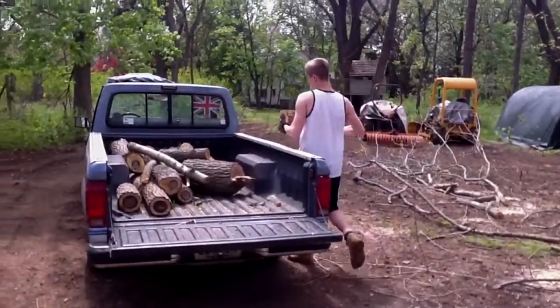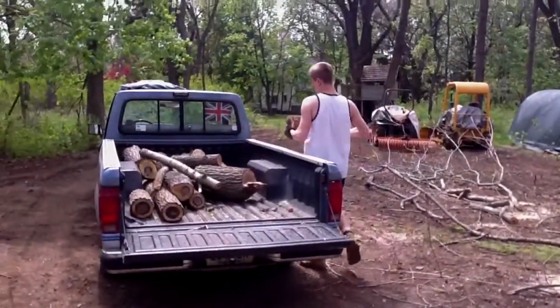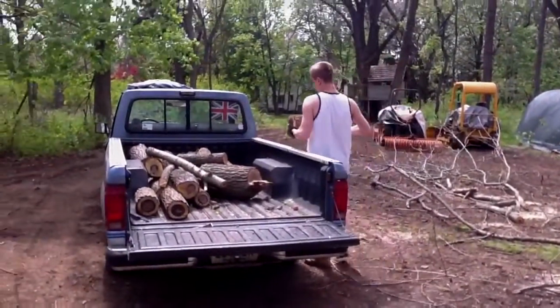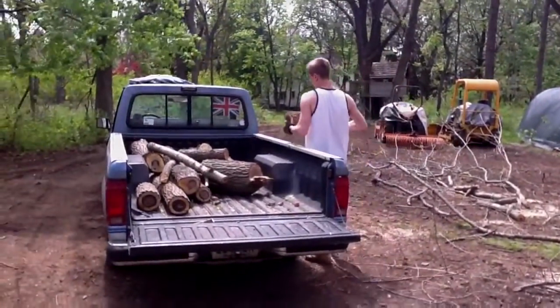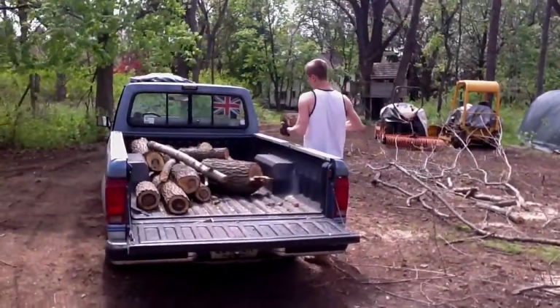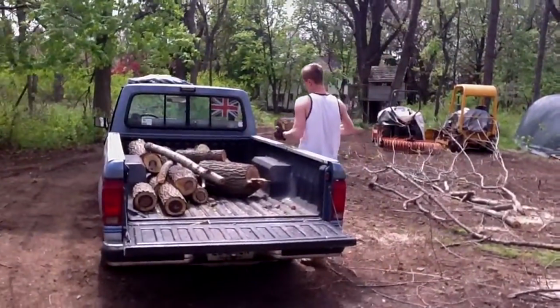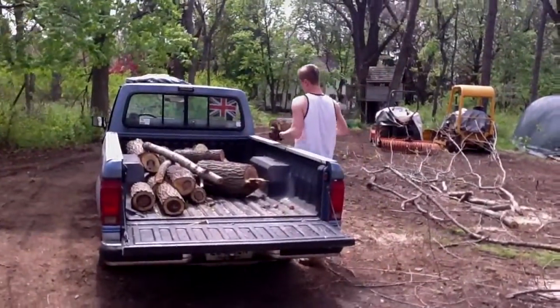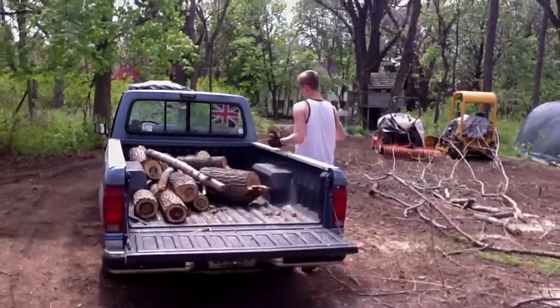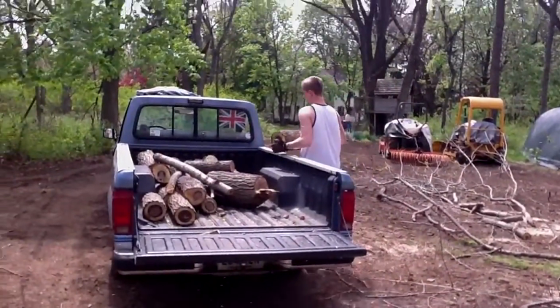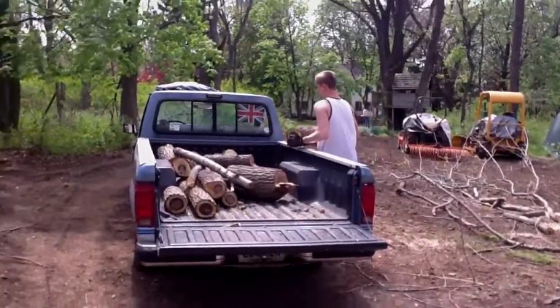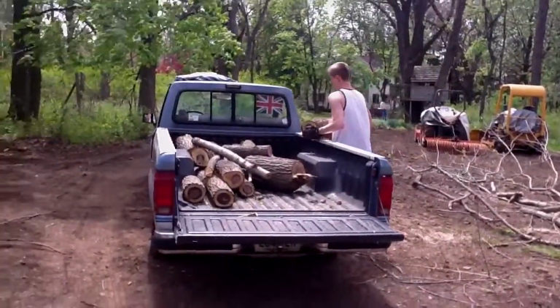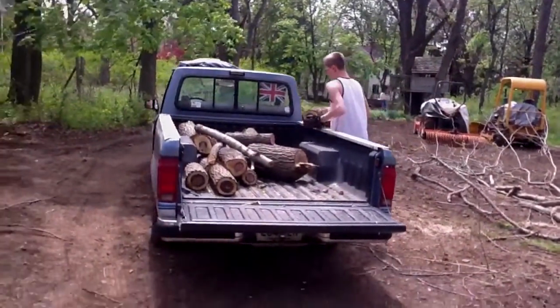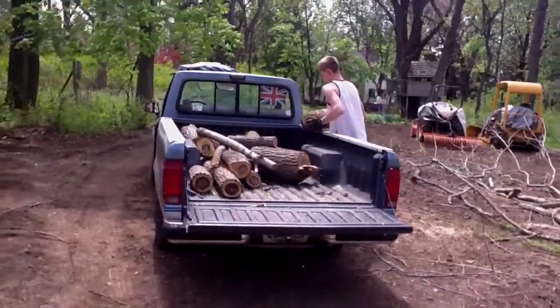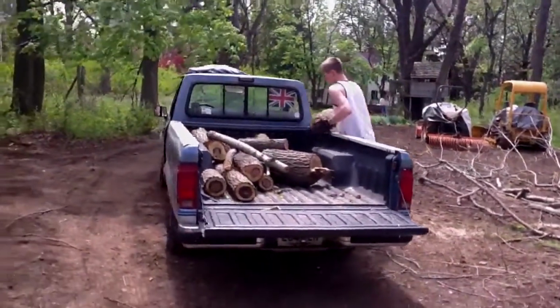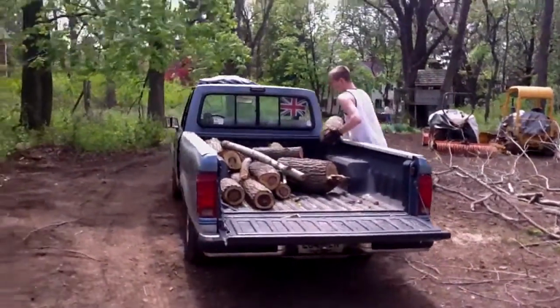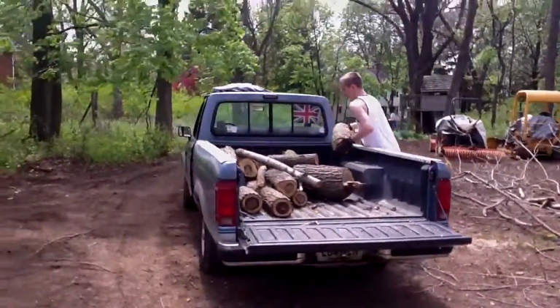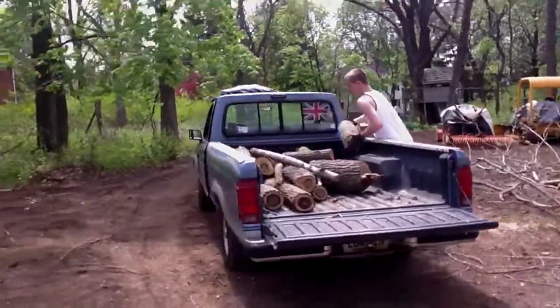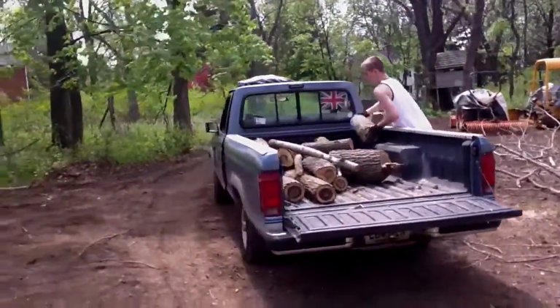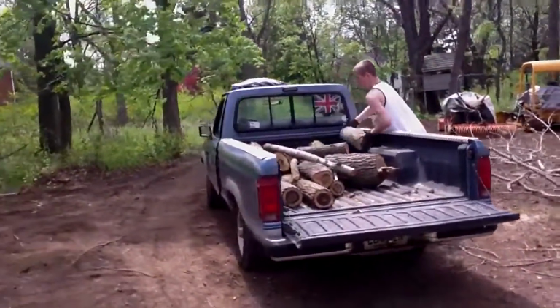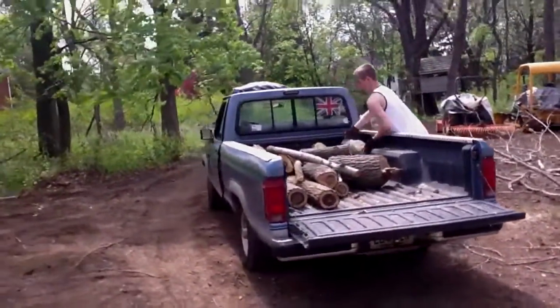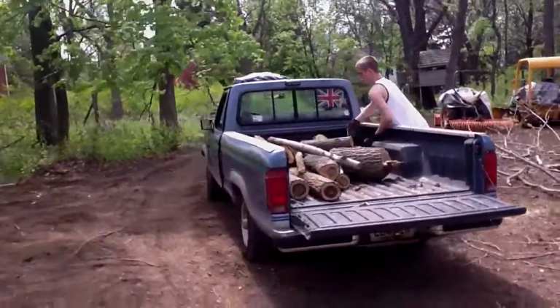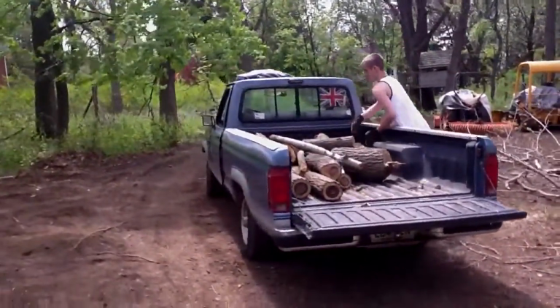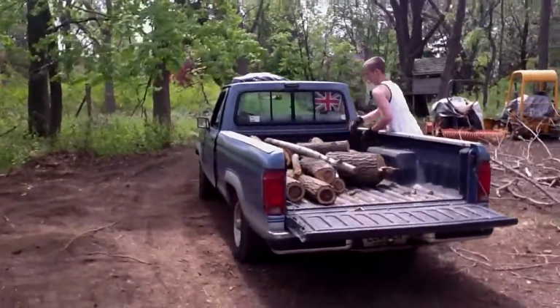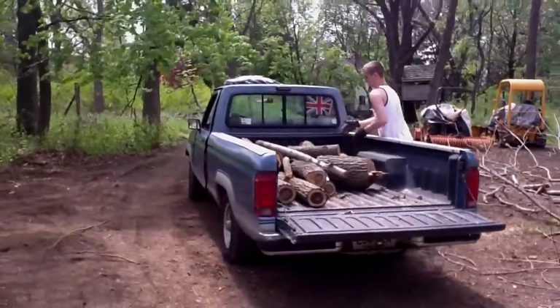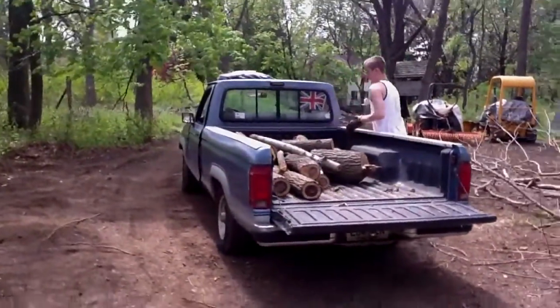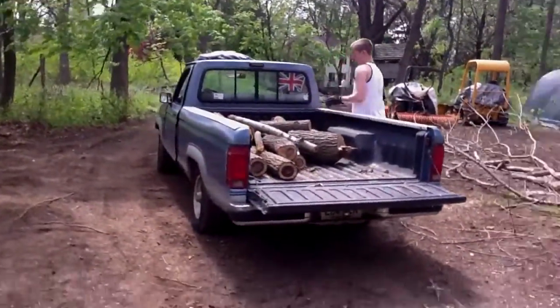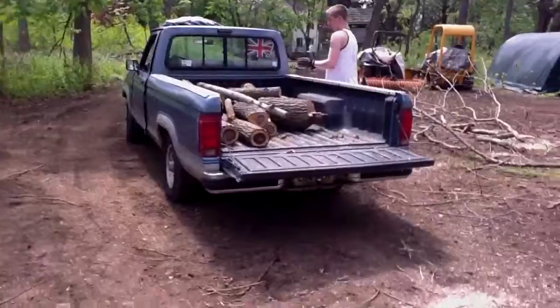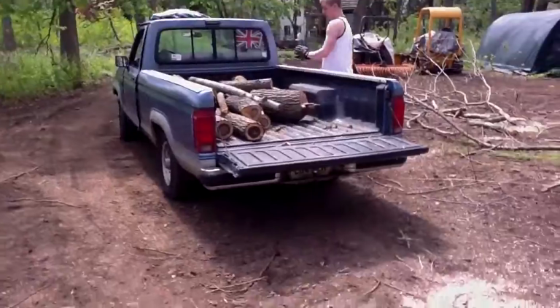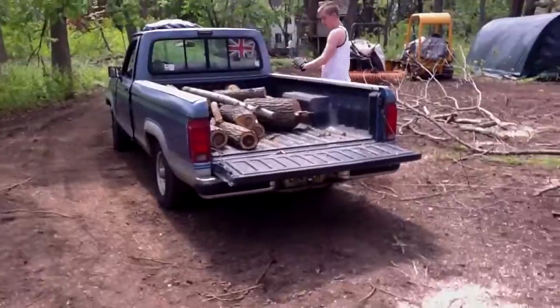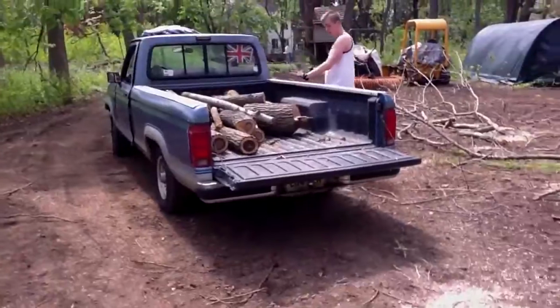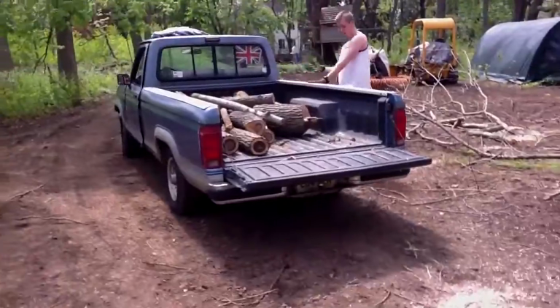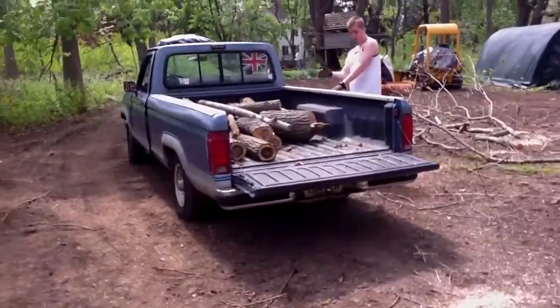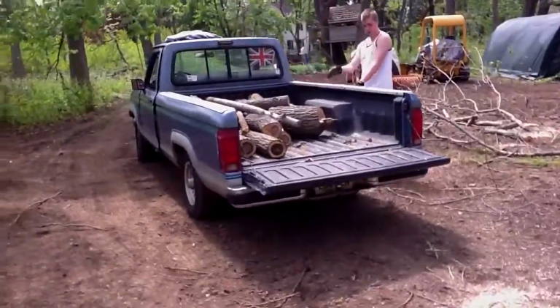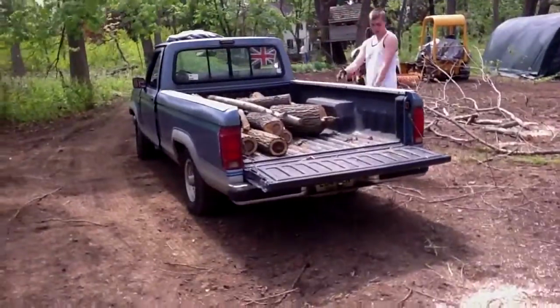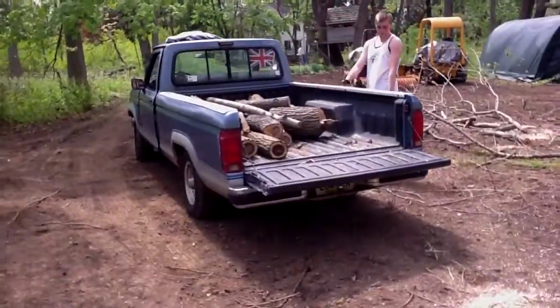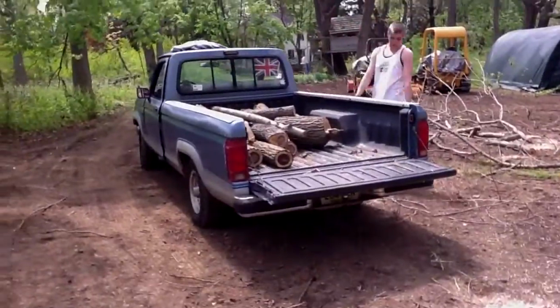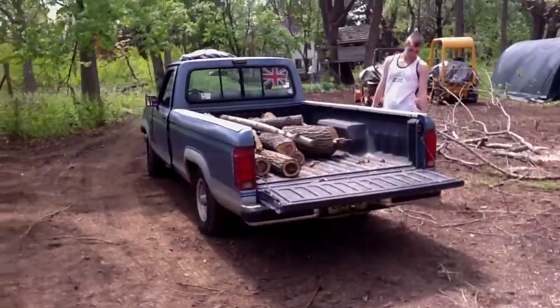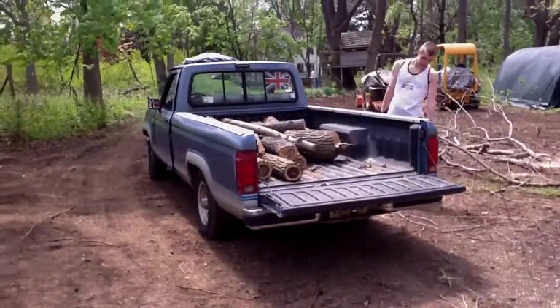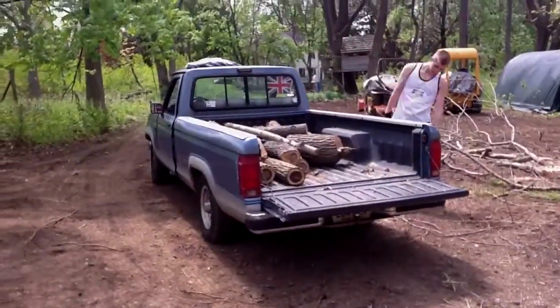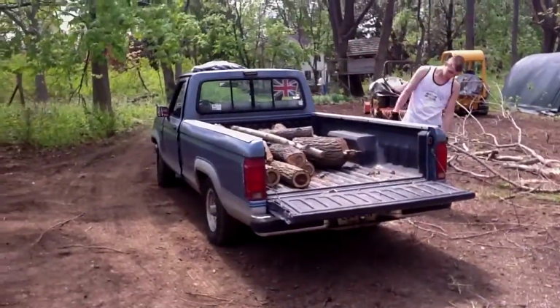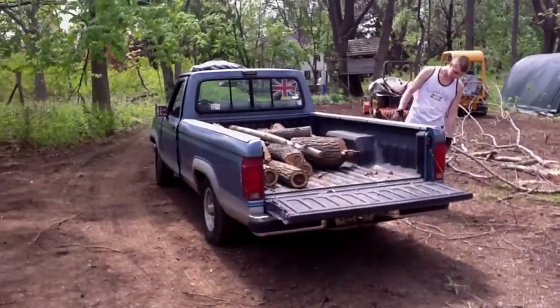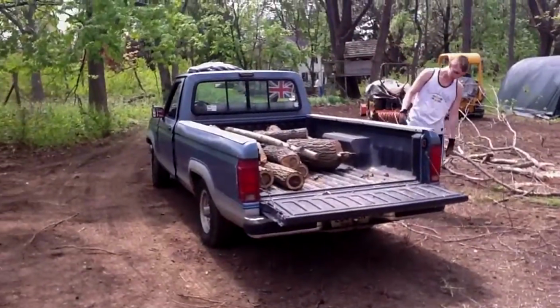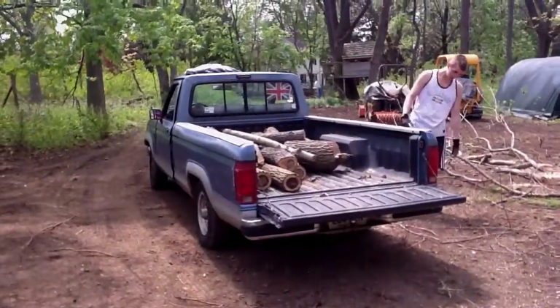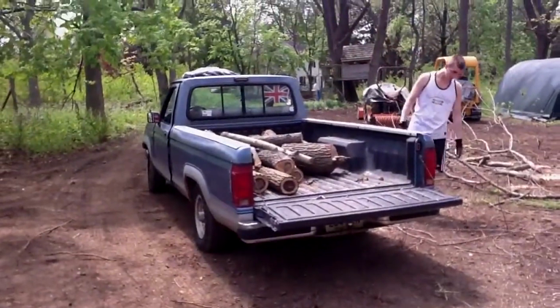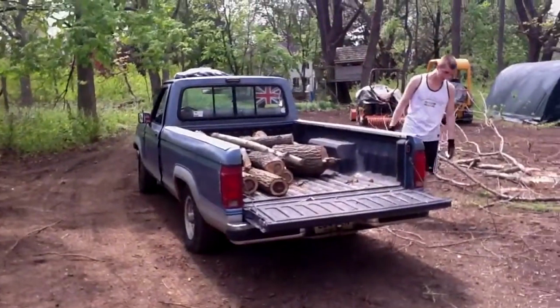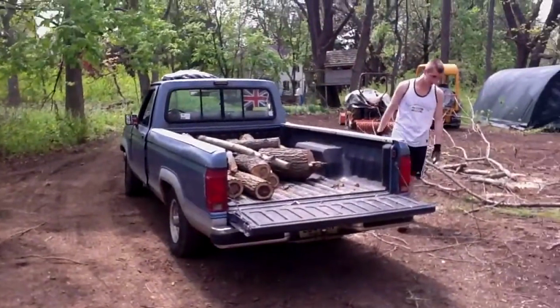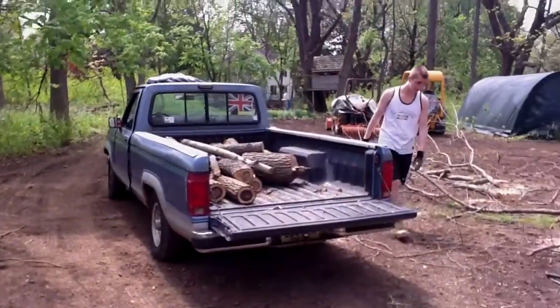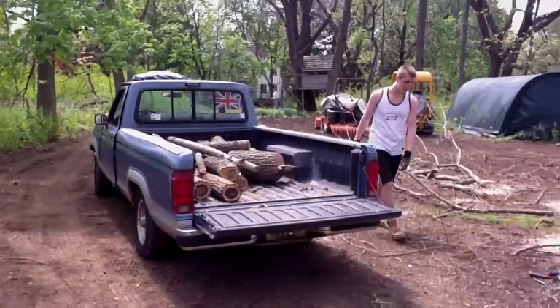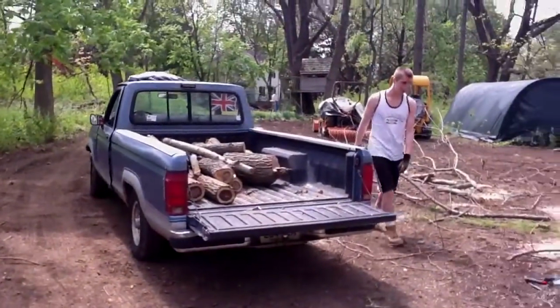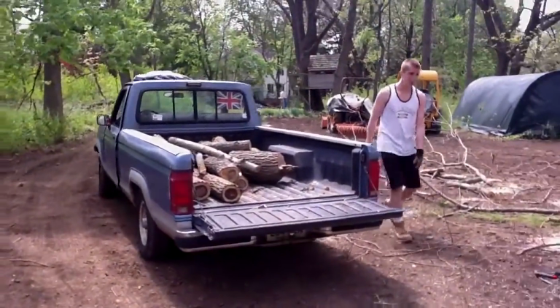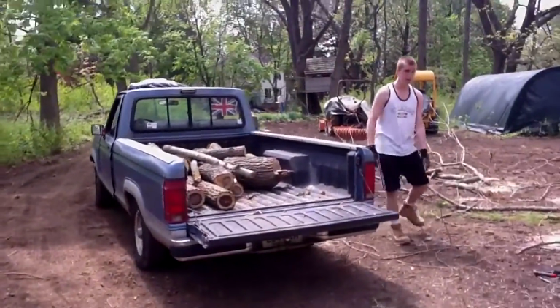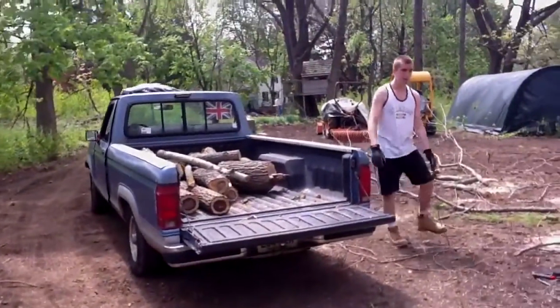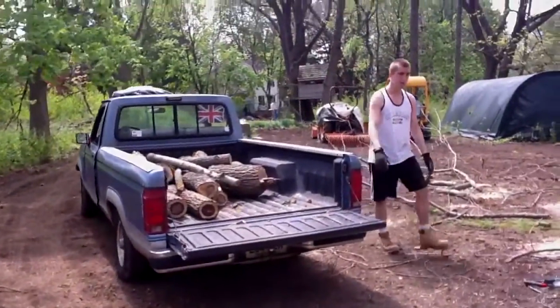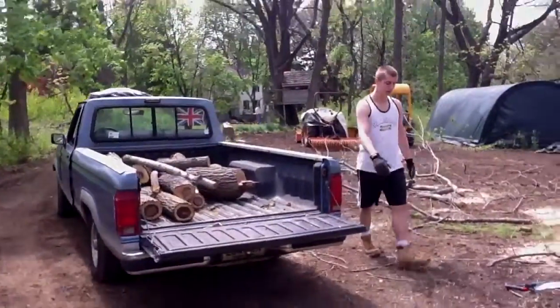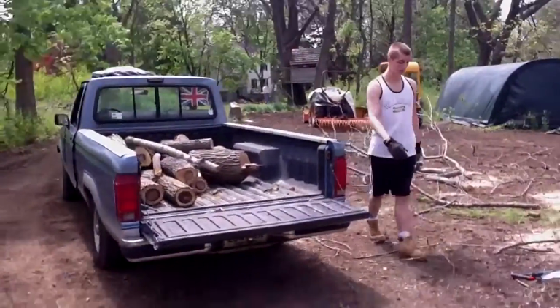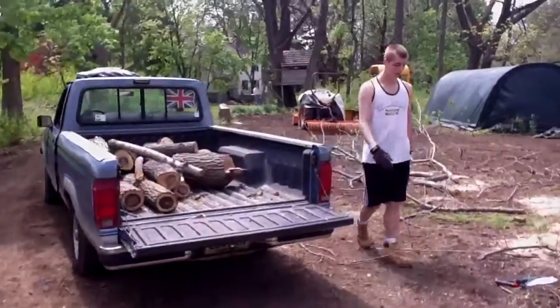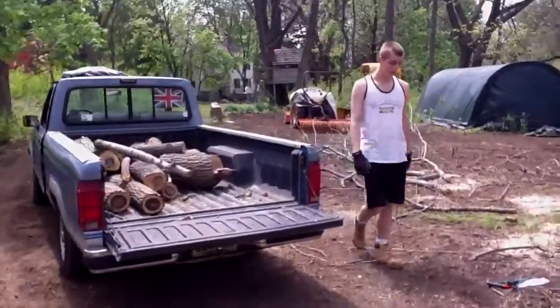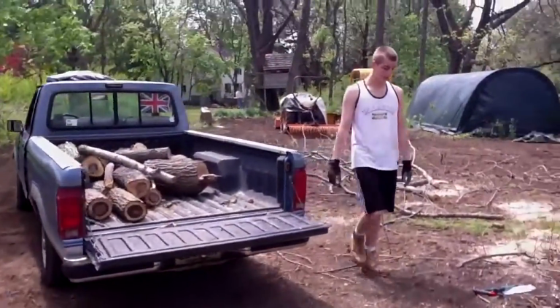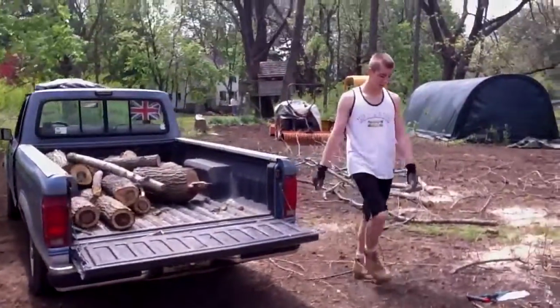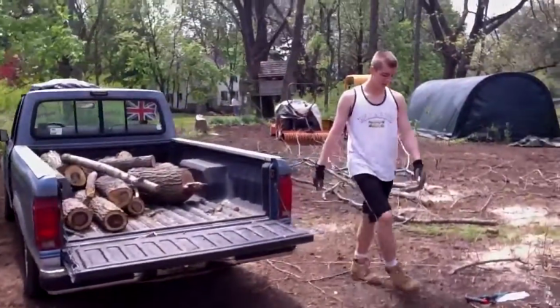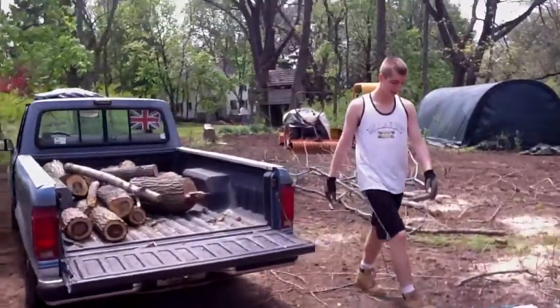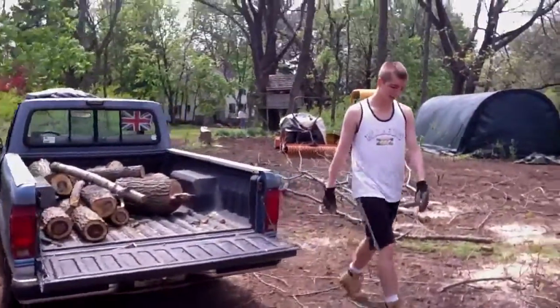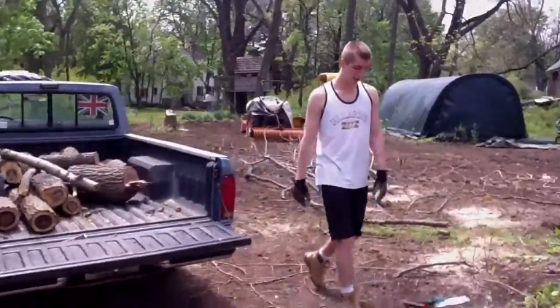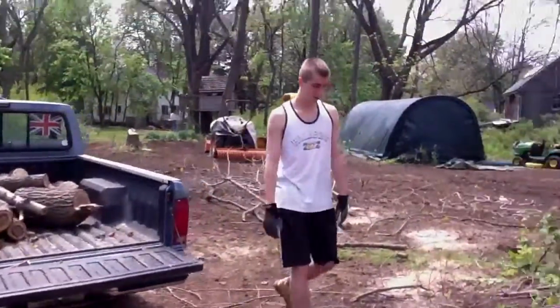So there's the old truck coming in handy. Got the Union Jack on the back of the truck.